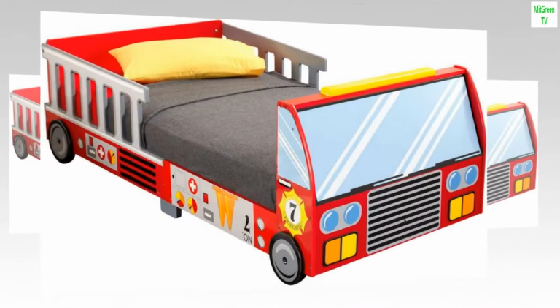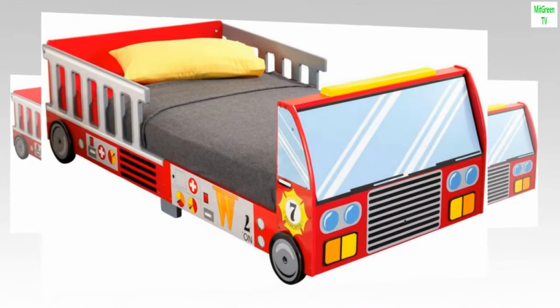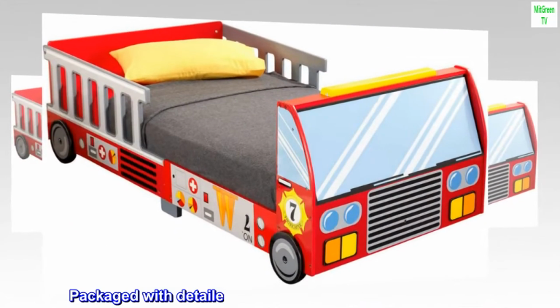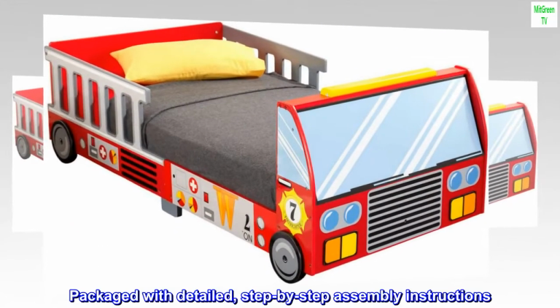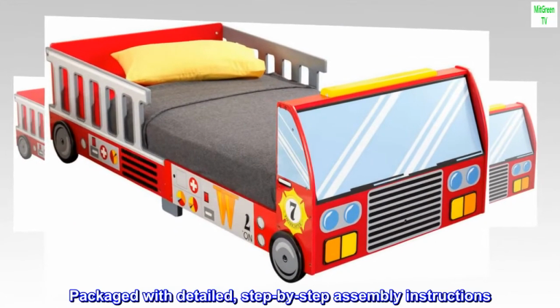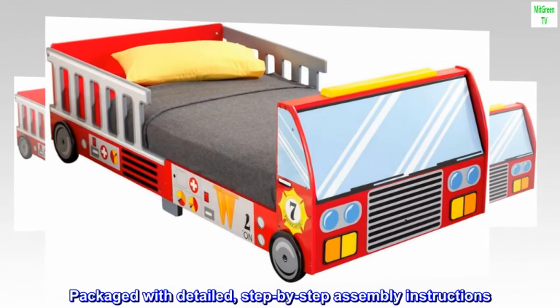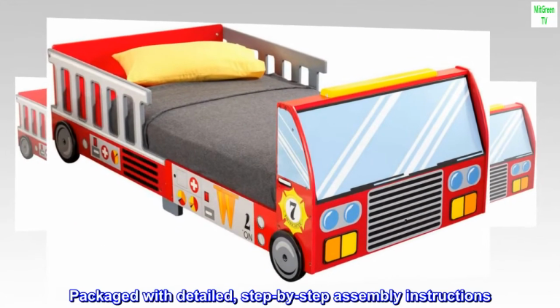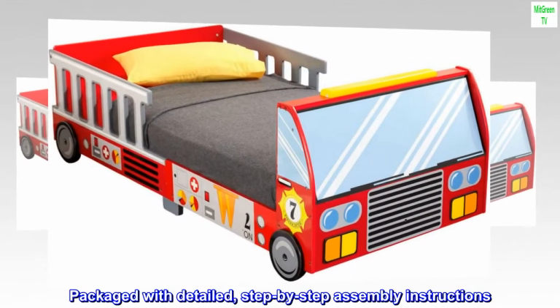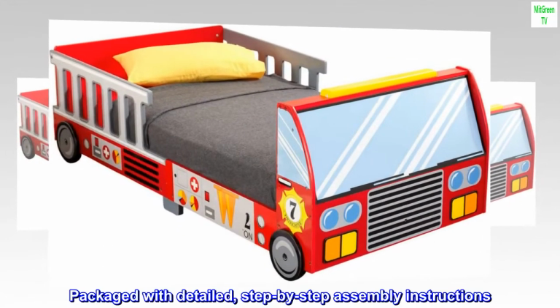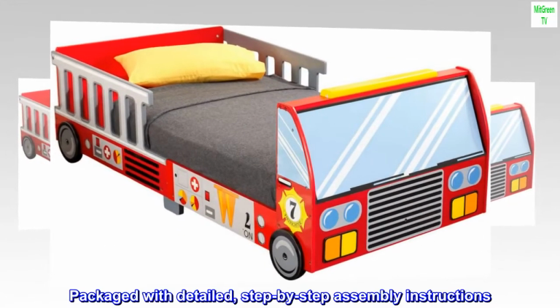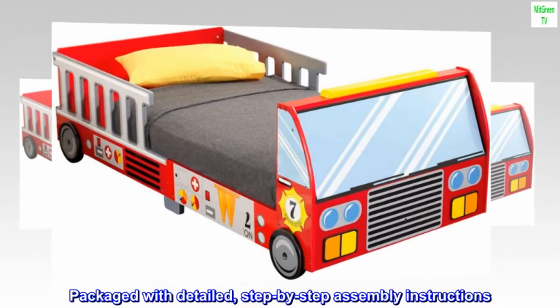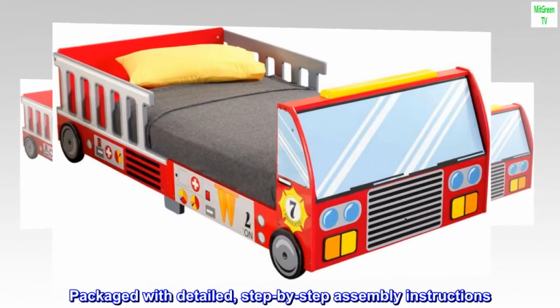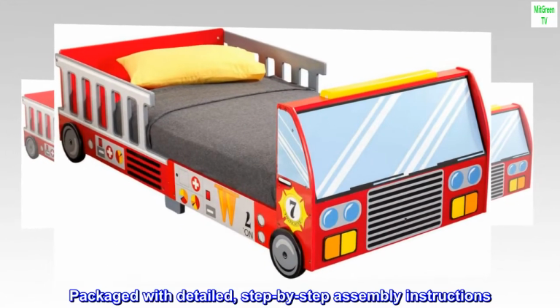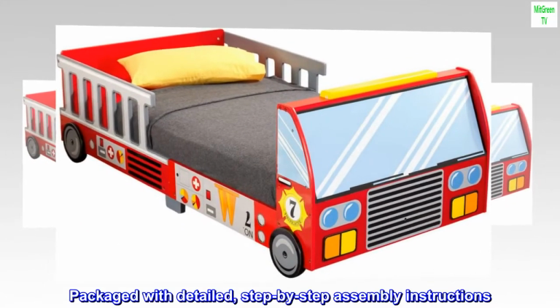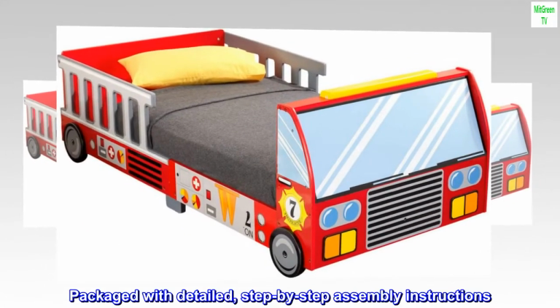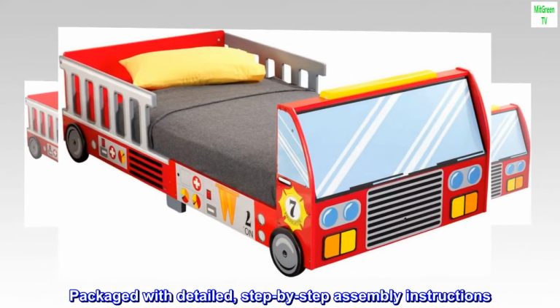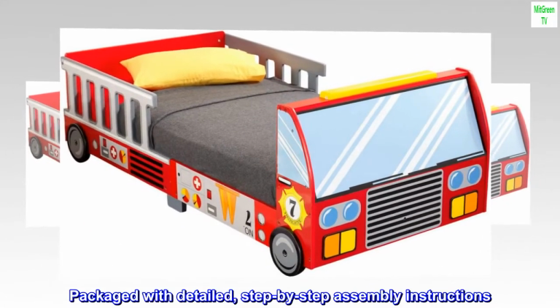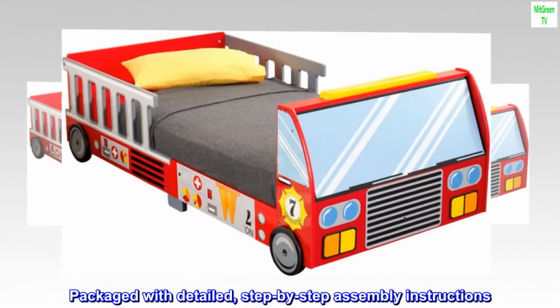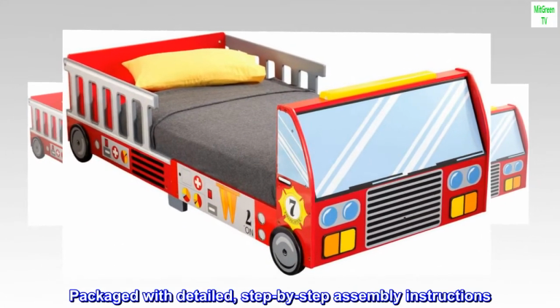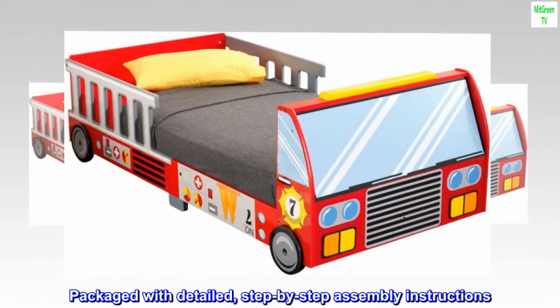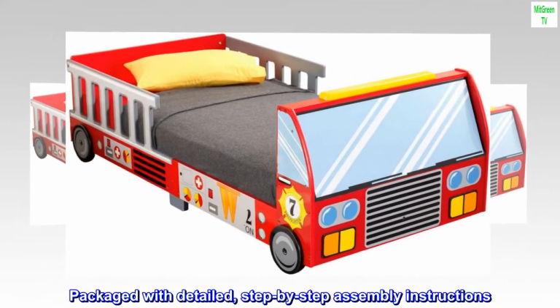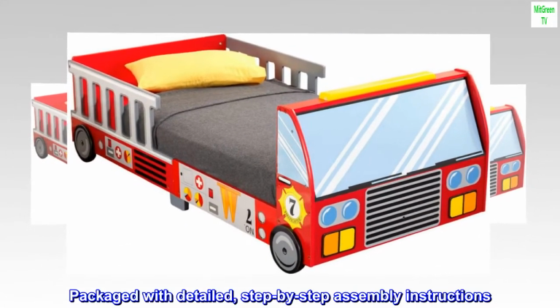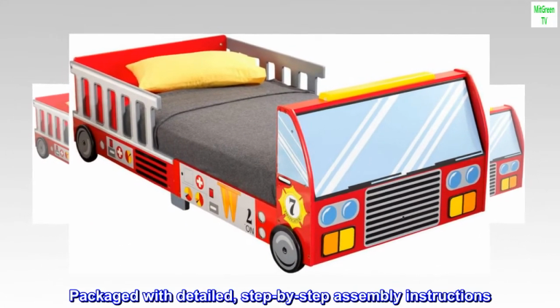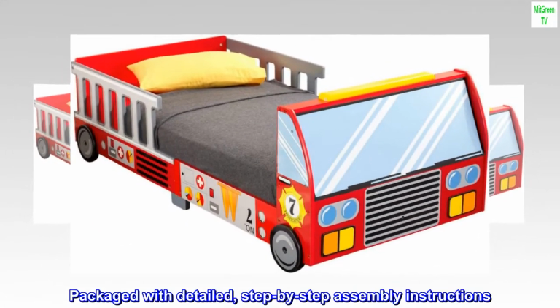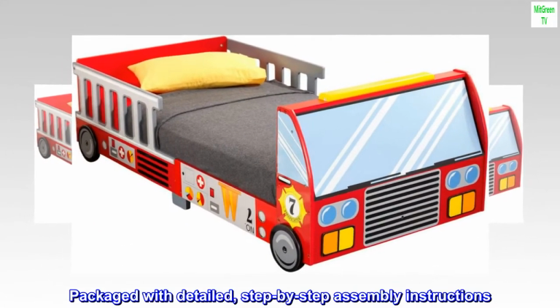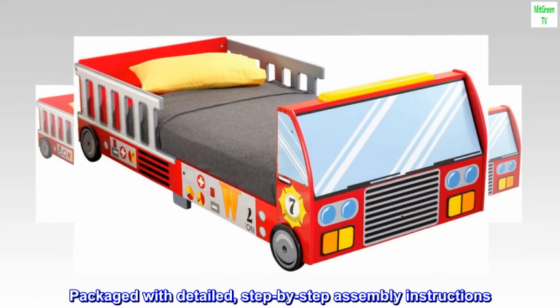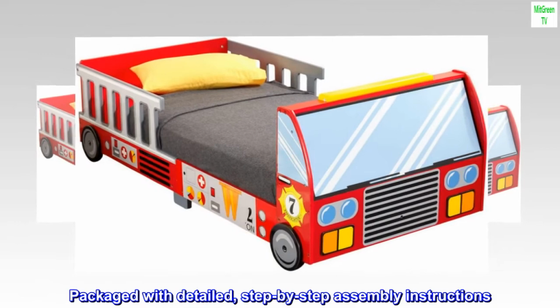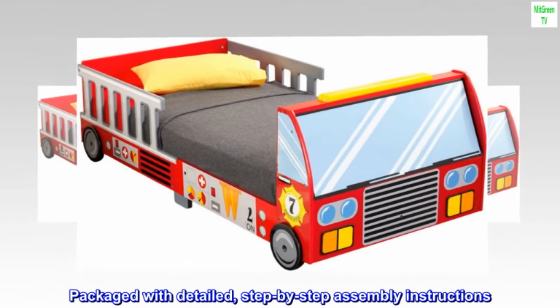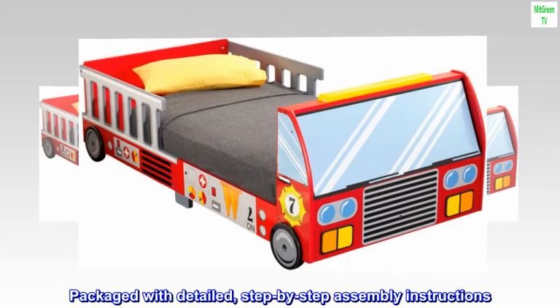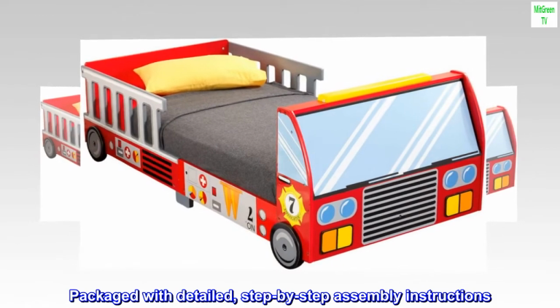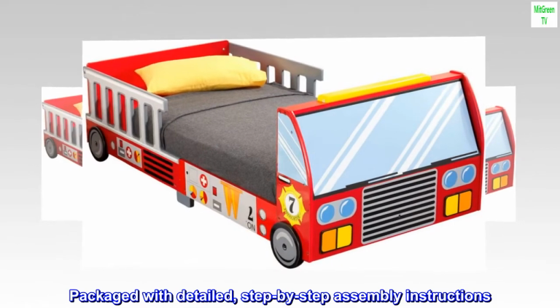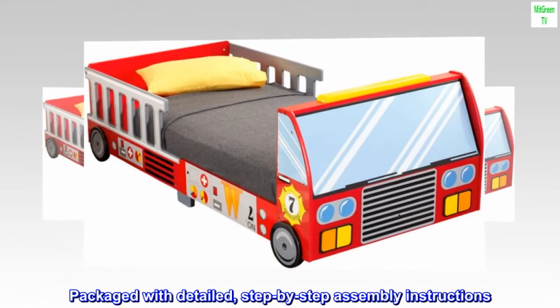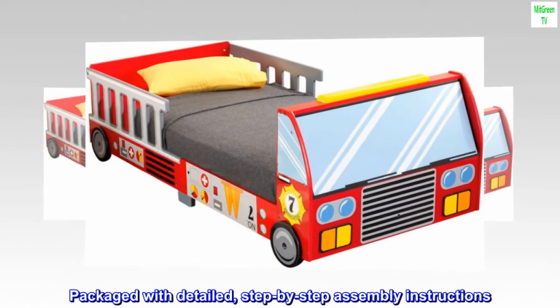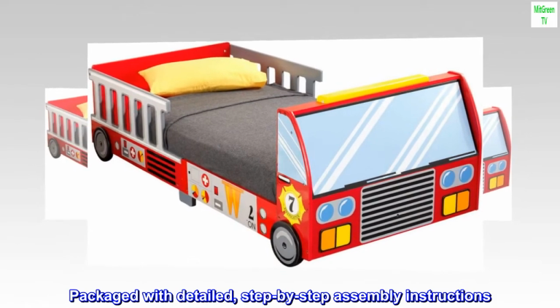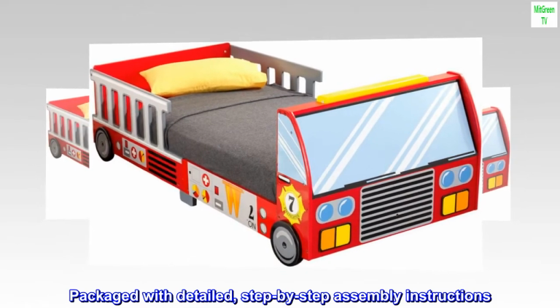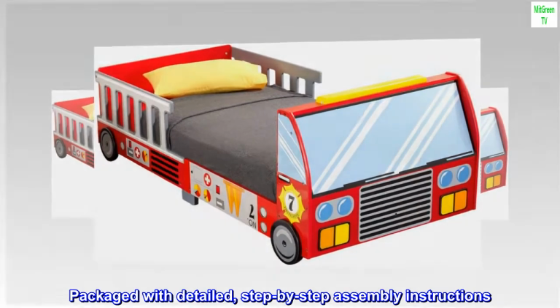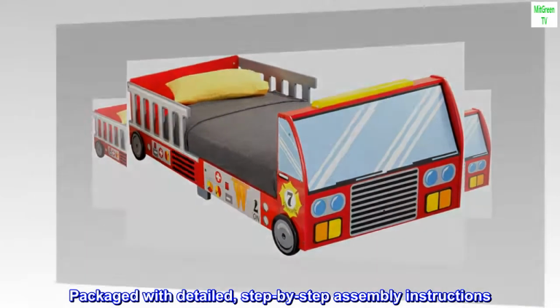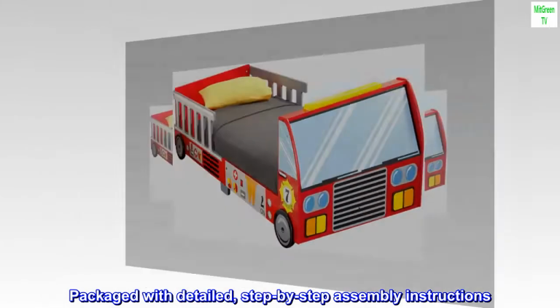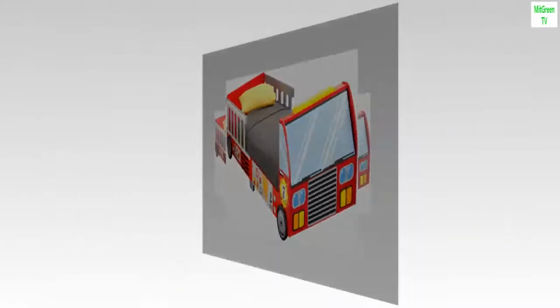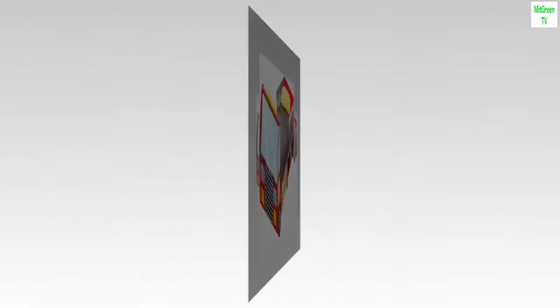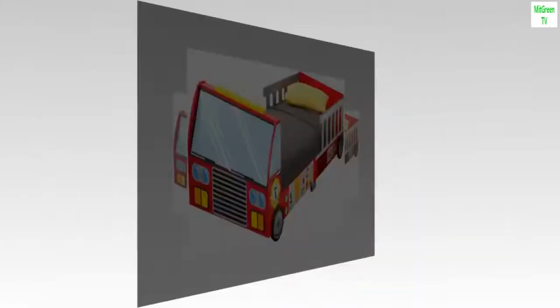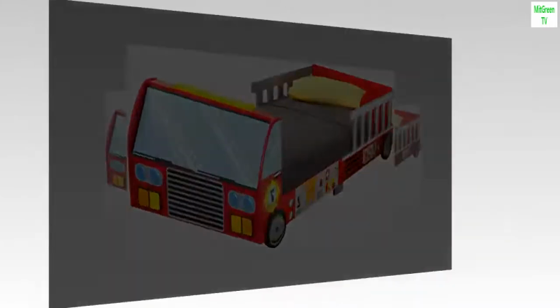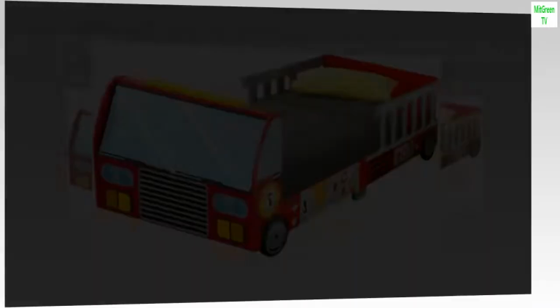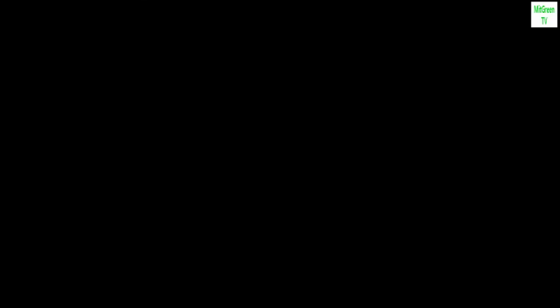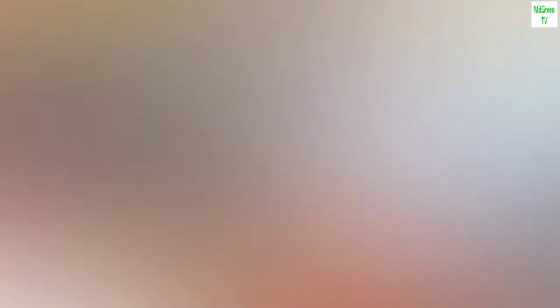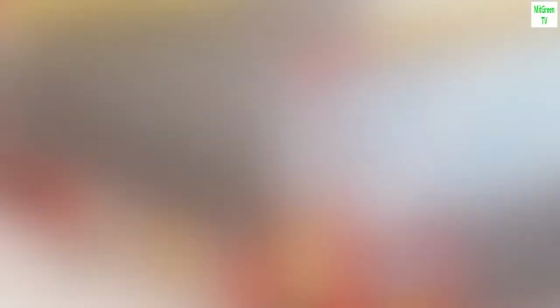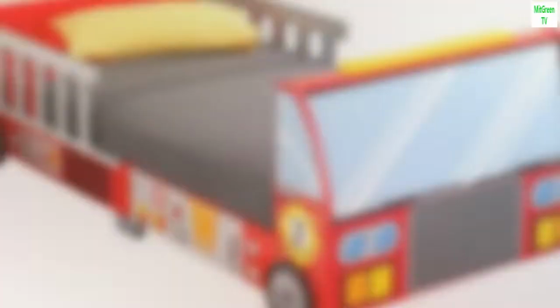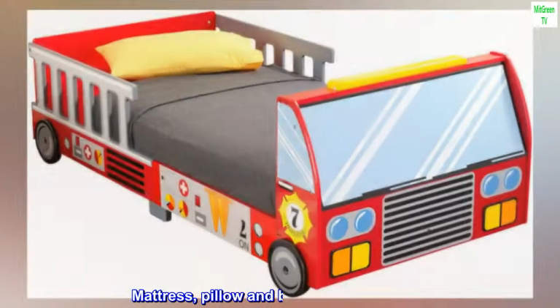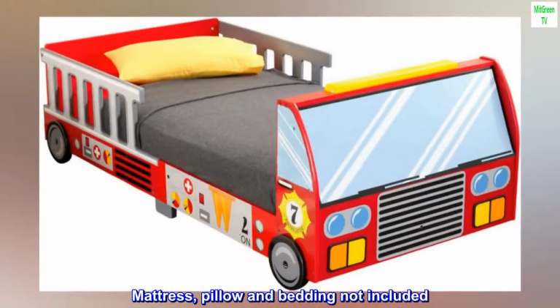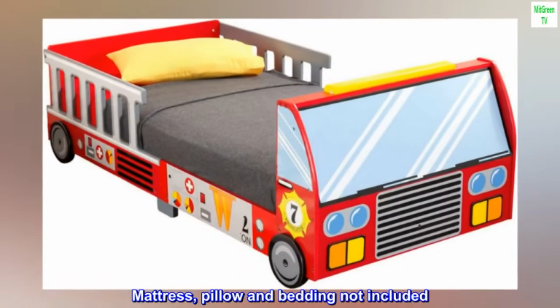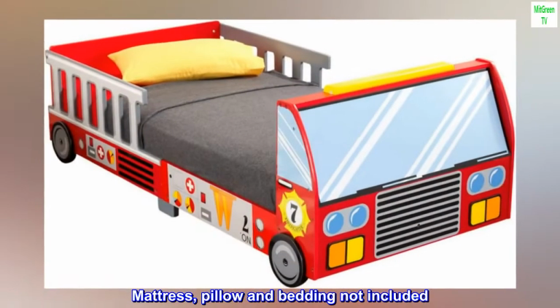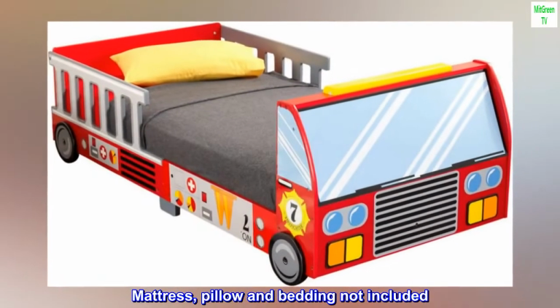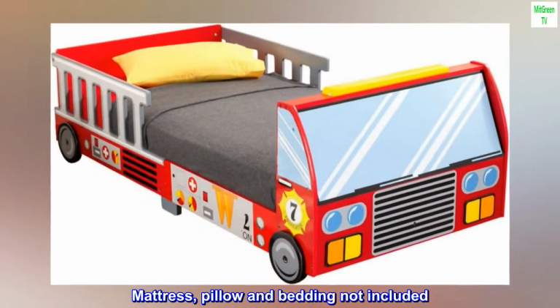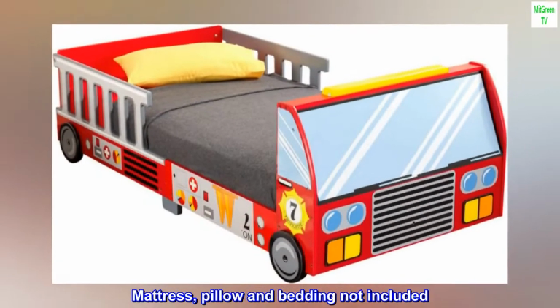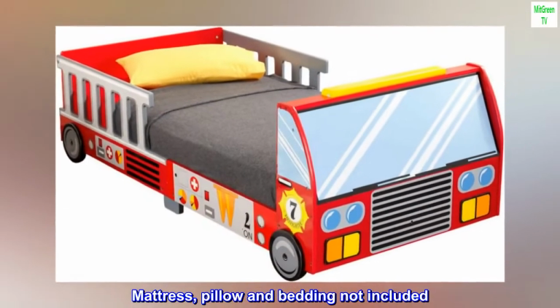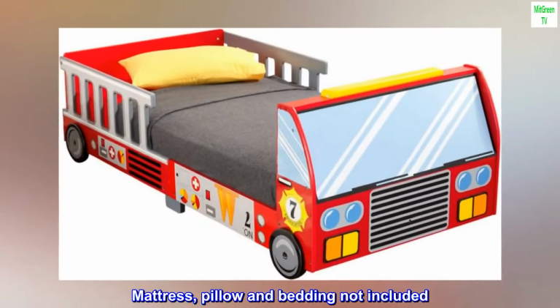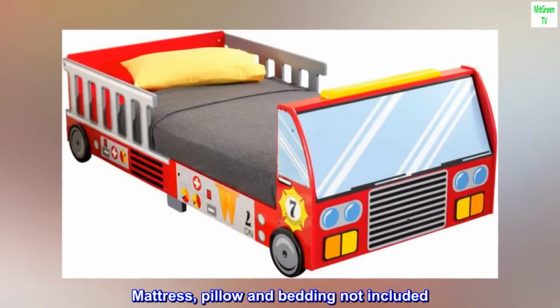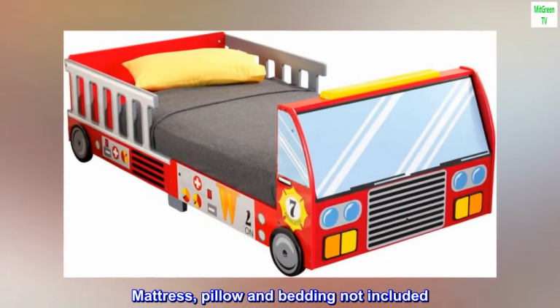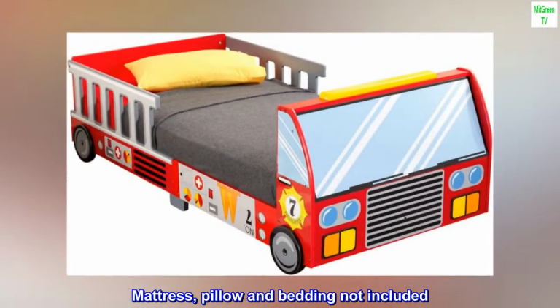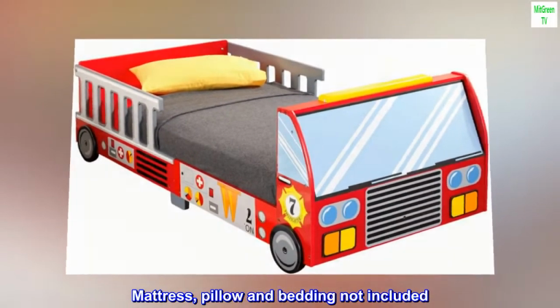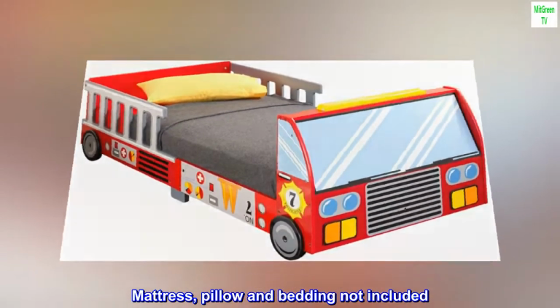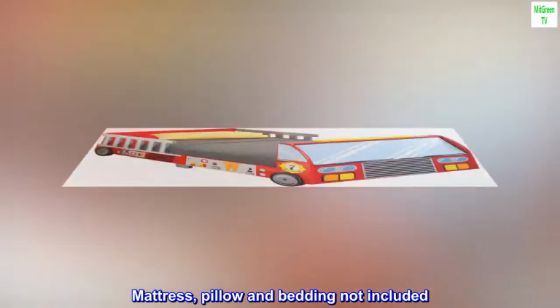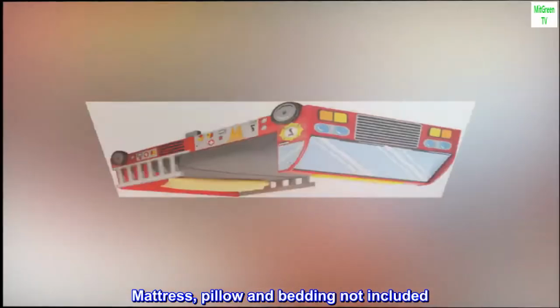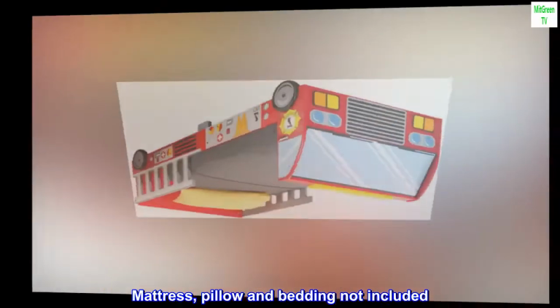Packaged with detailed, step-by-step assembly instructions. Mattress, pillow and bedding not included.